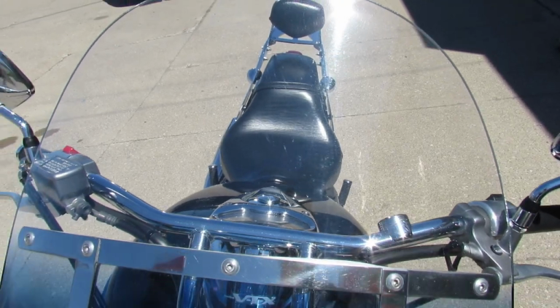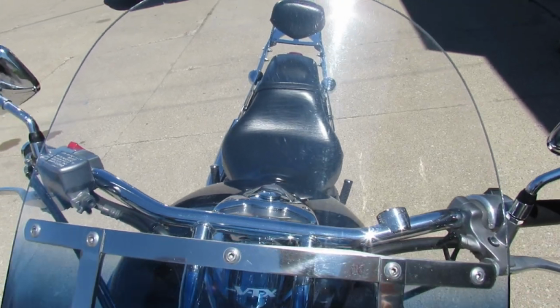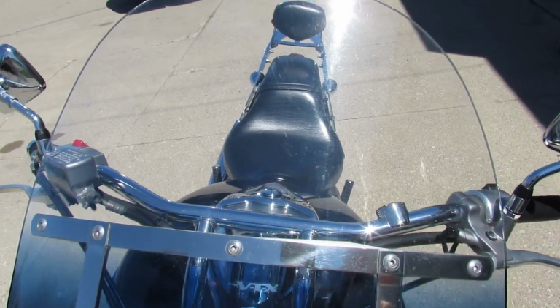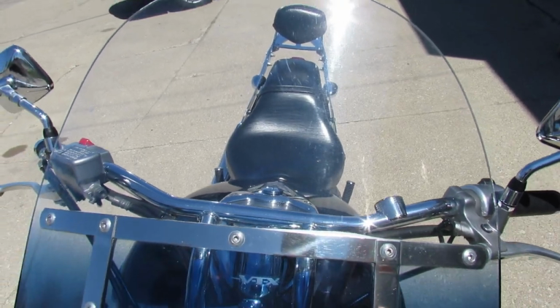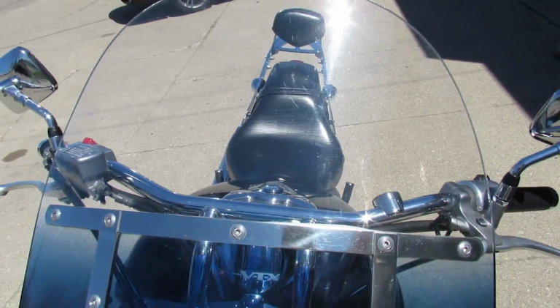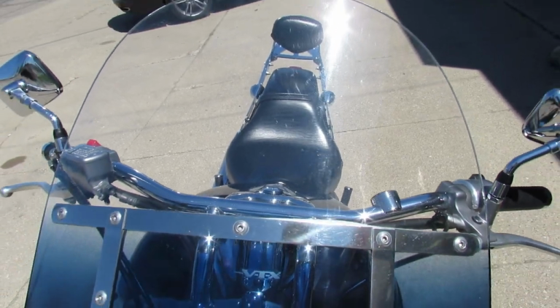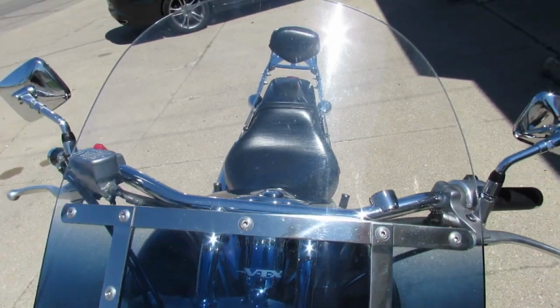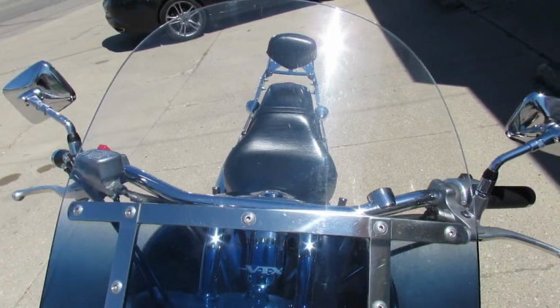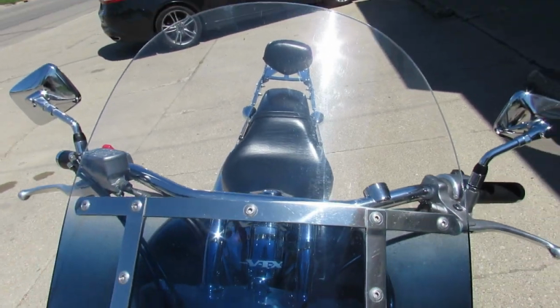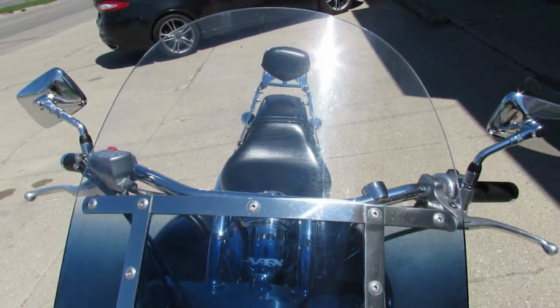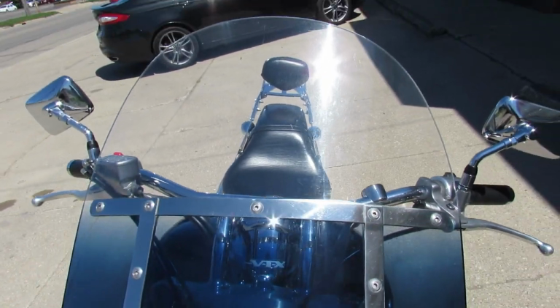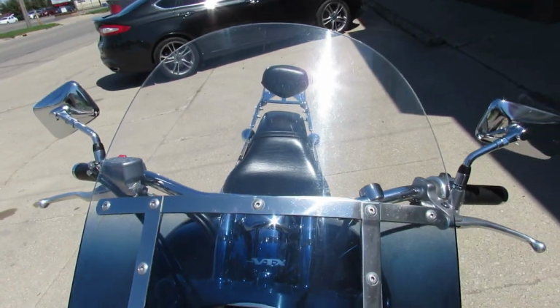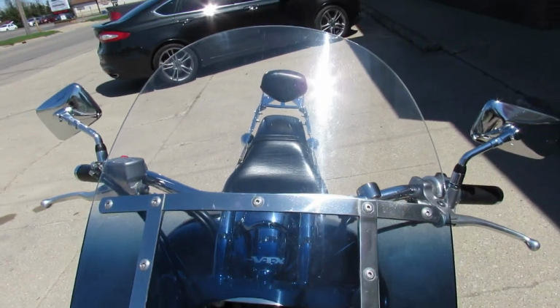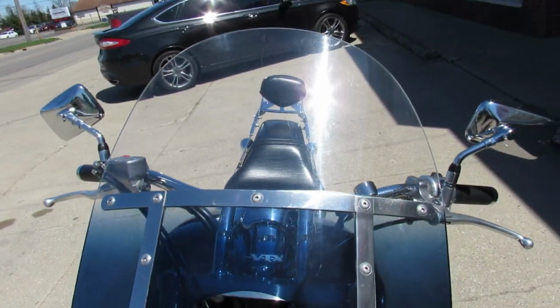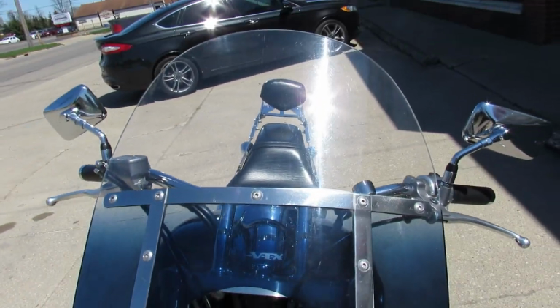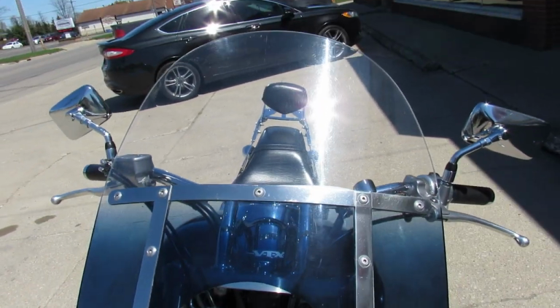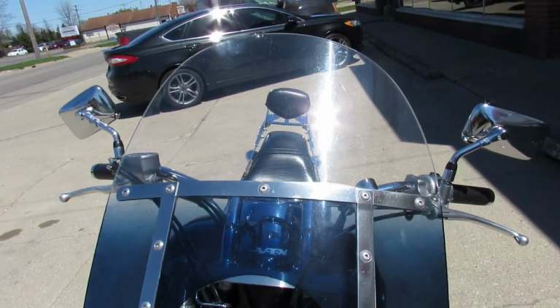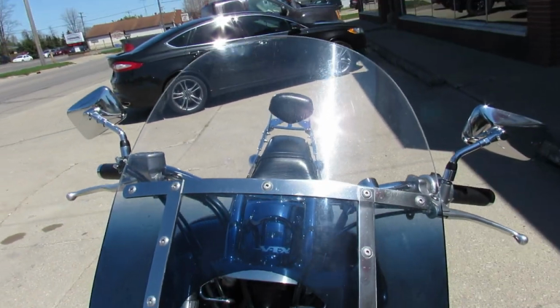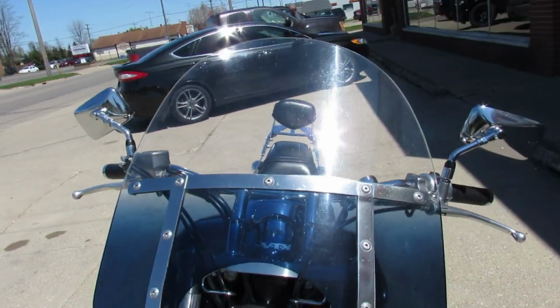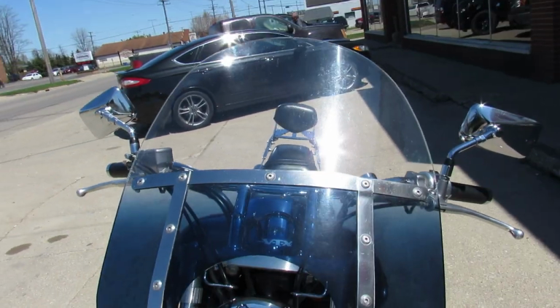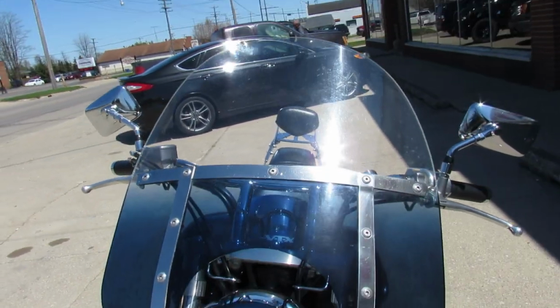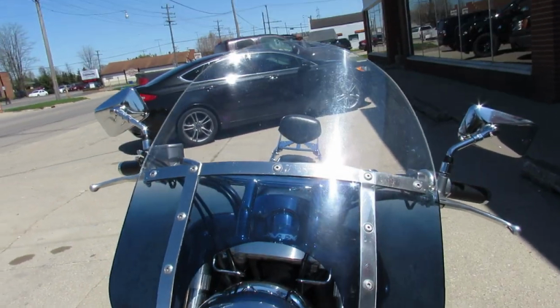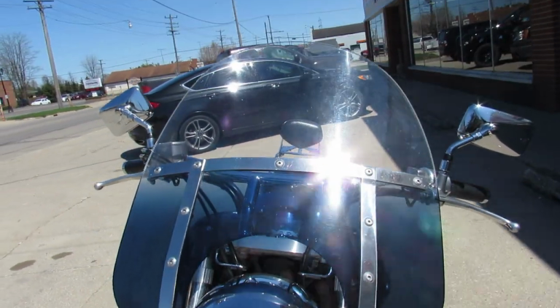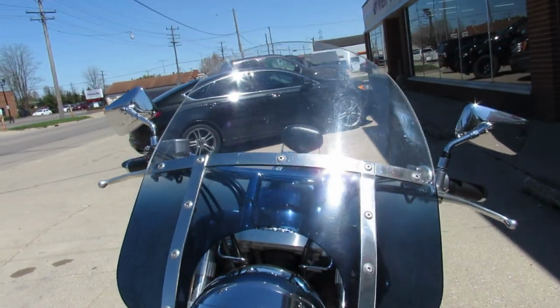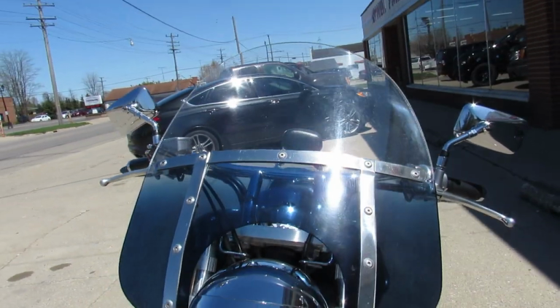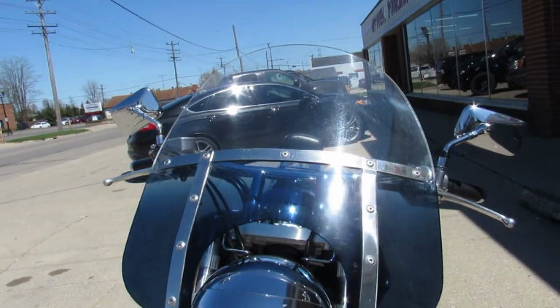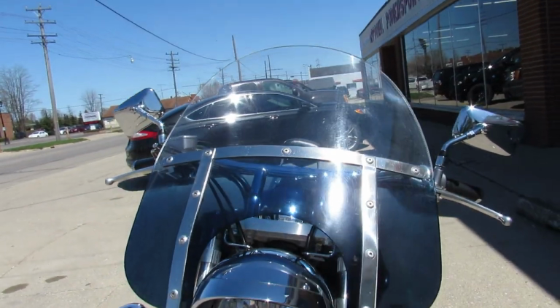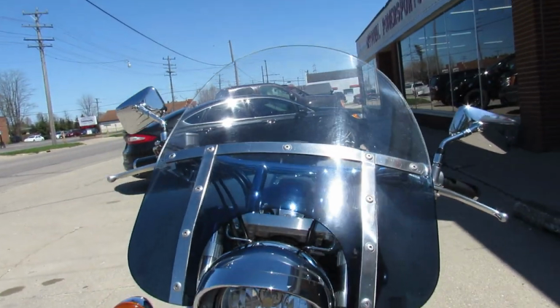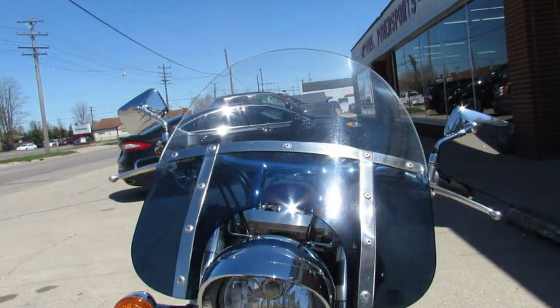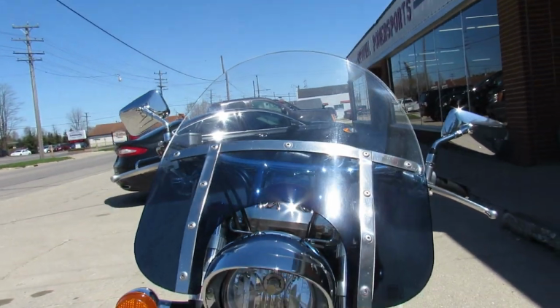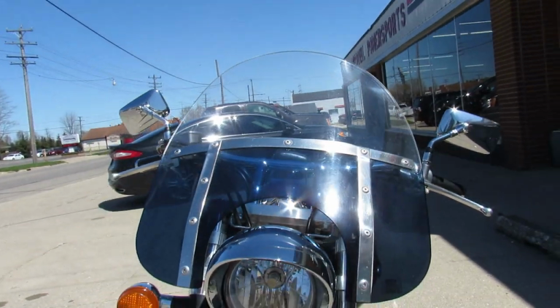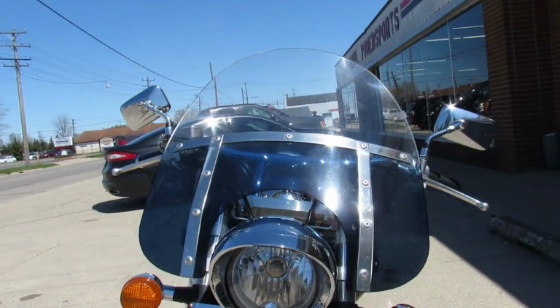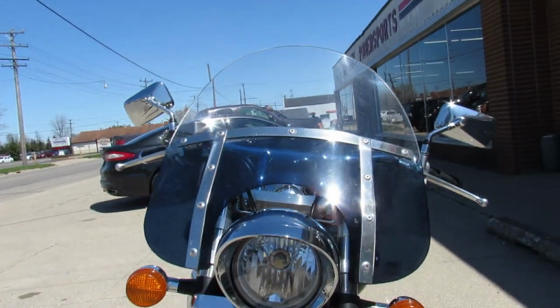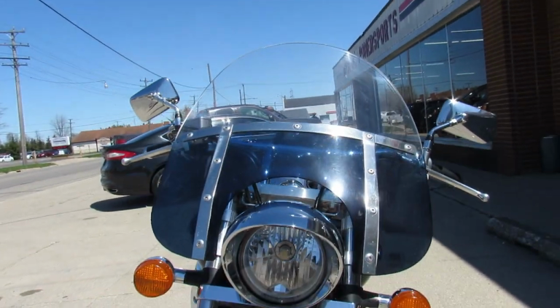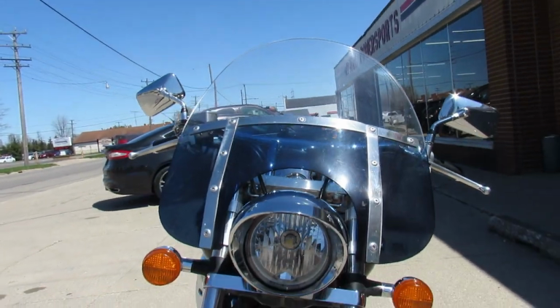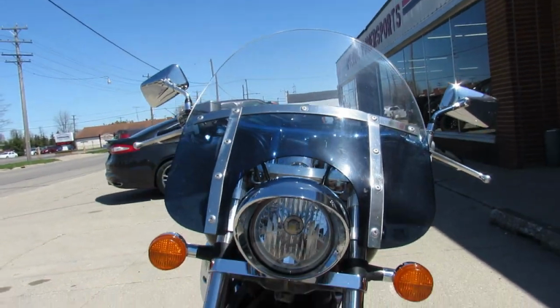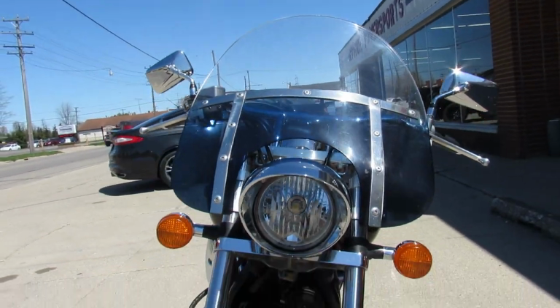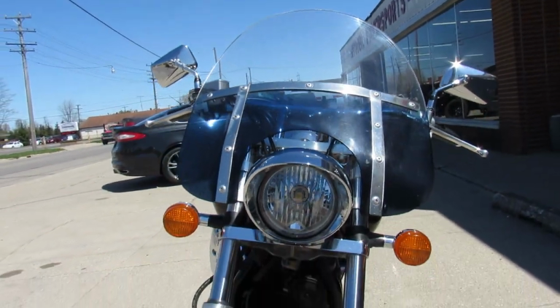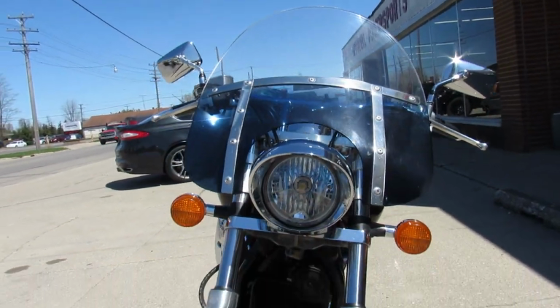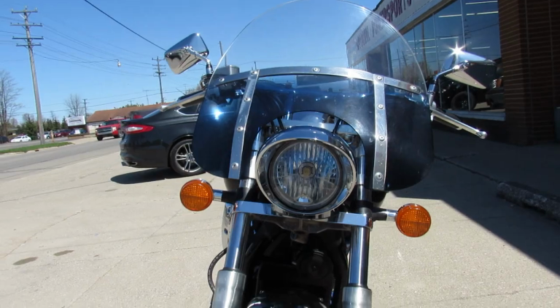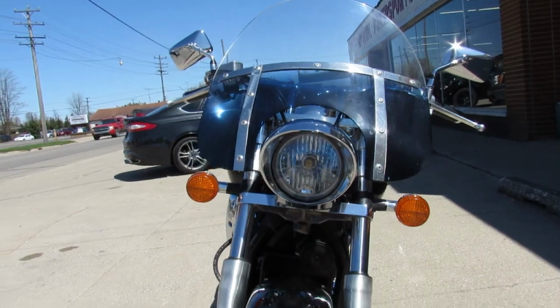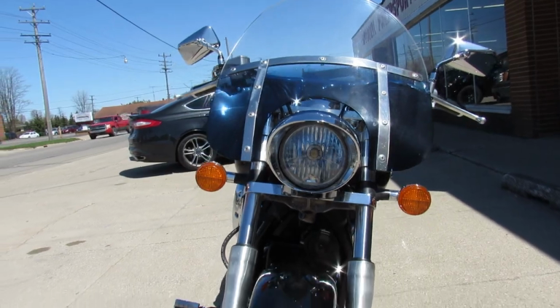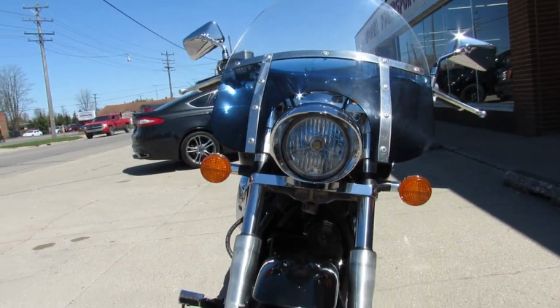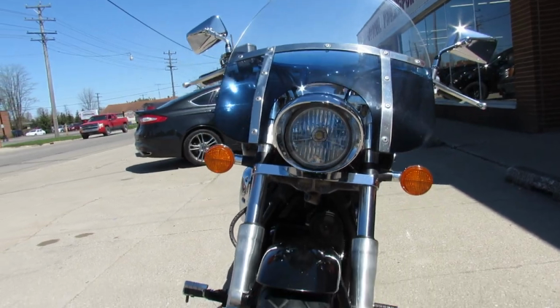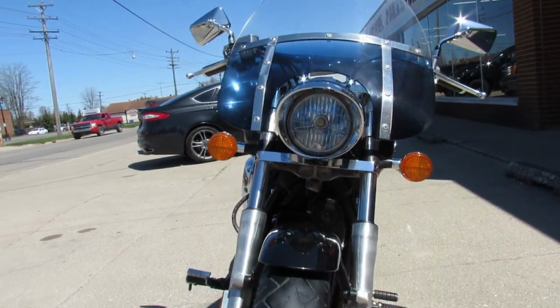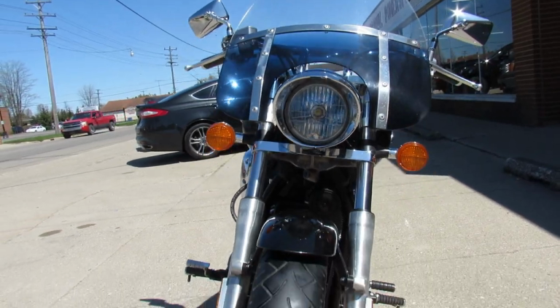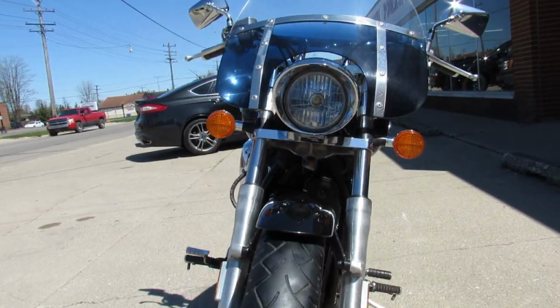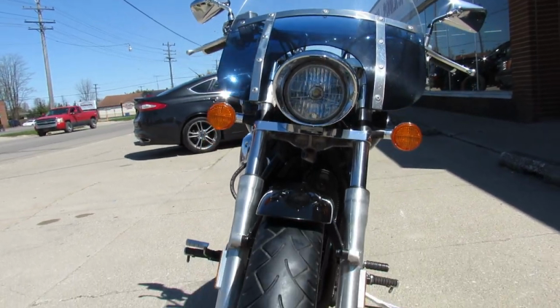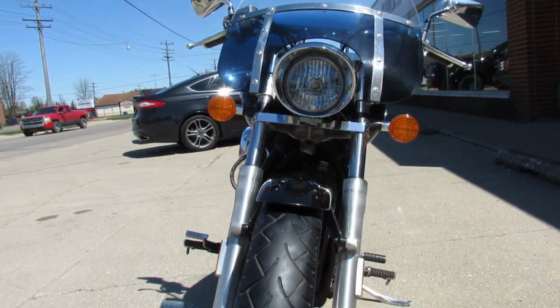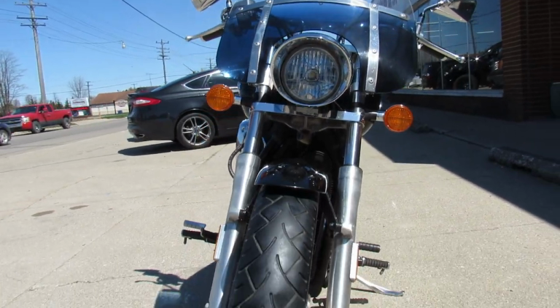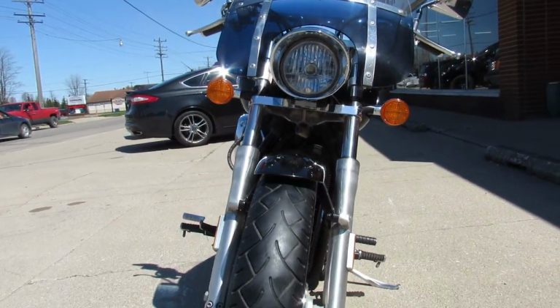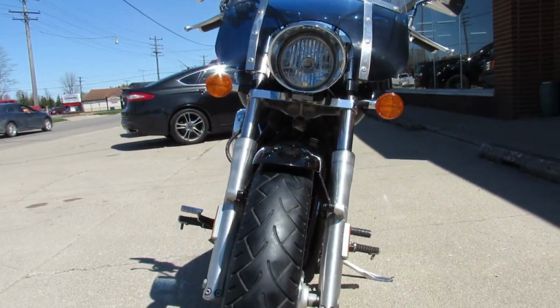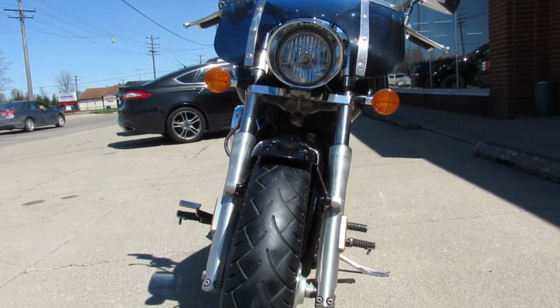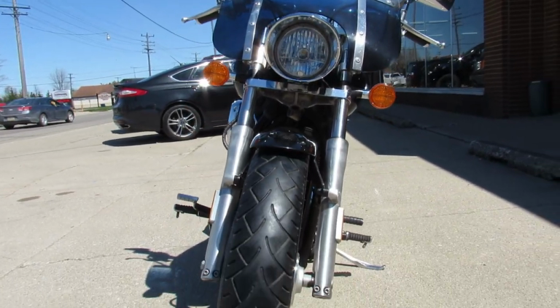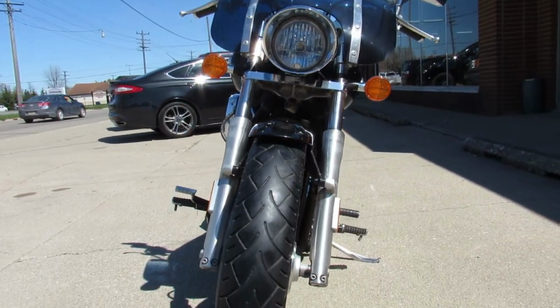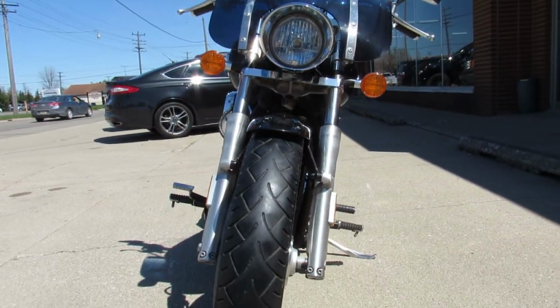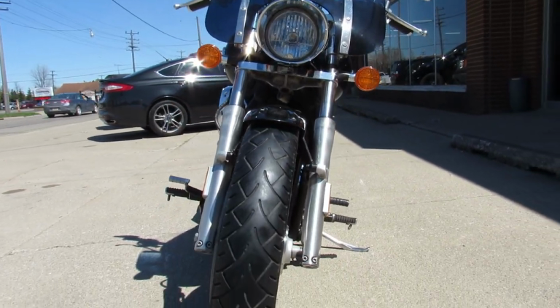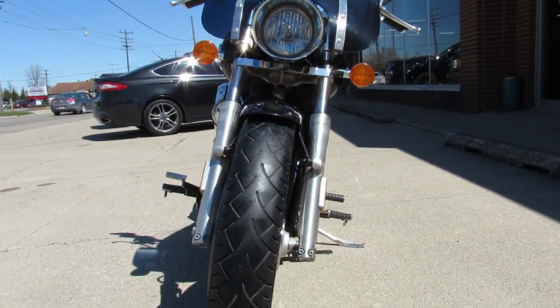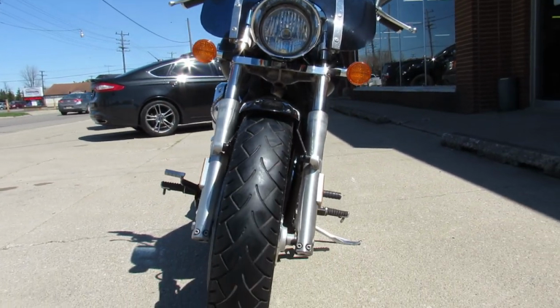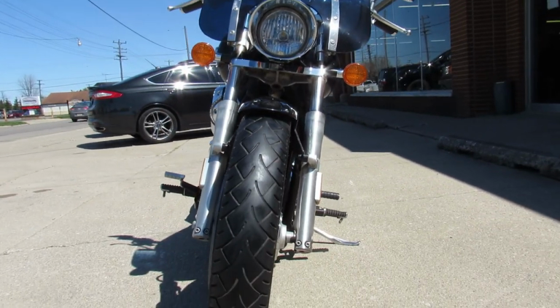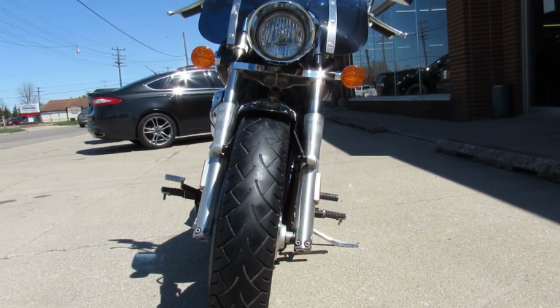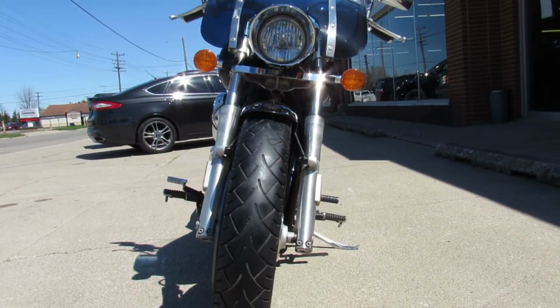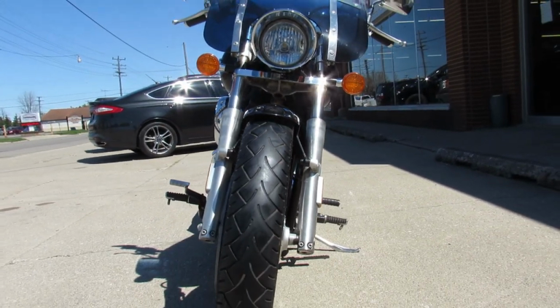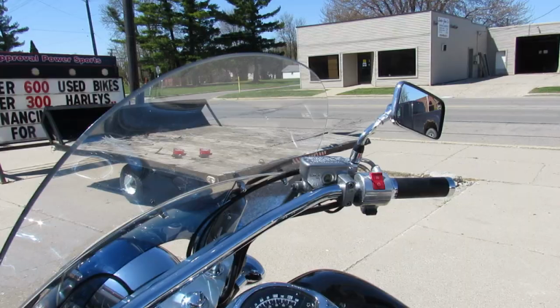Keep an eye on our website, it's approvalpowersports.com. We've got over 500 used bikes, we've got guaranteed financing — call today and you can ride today.